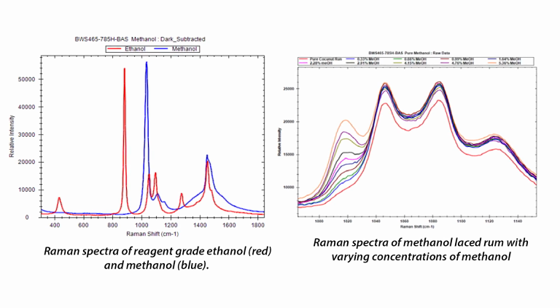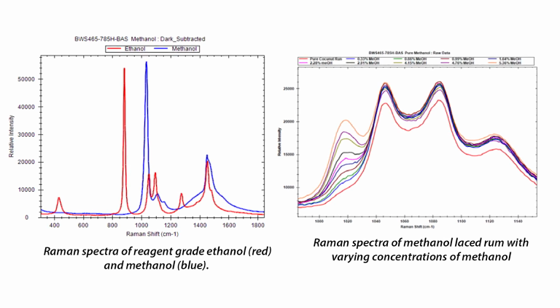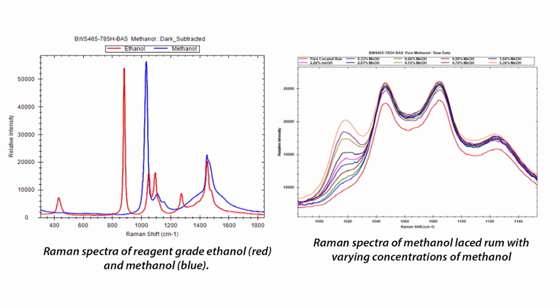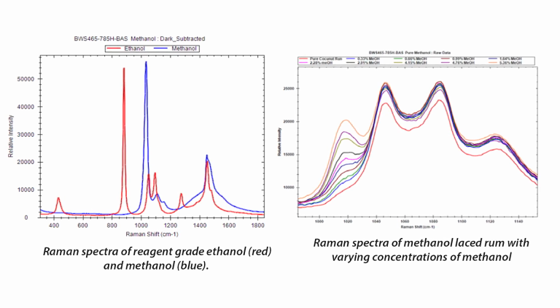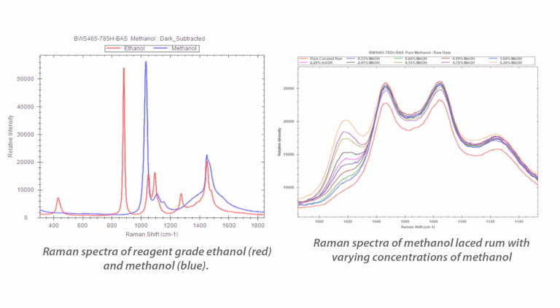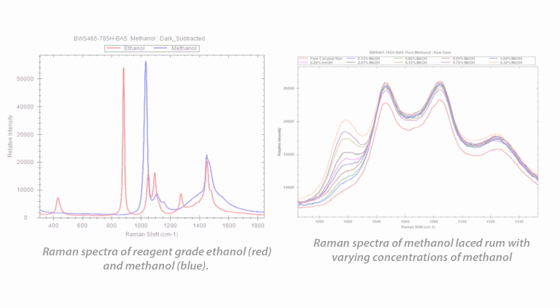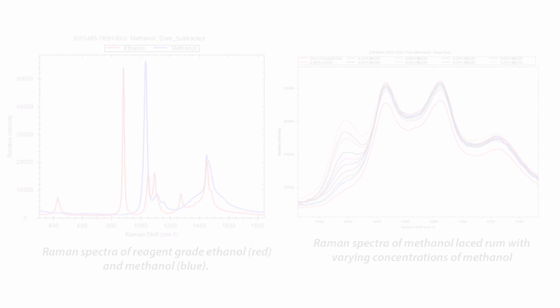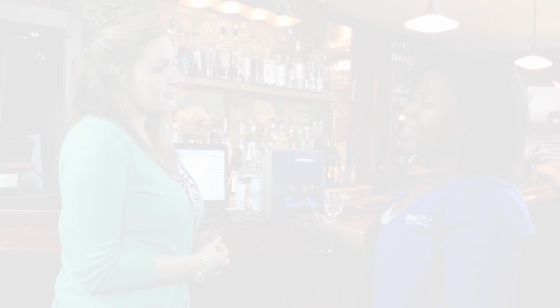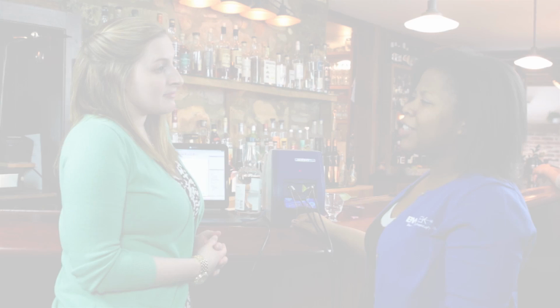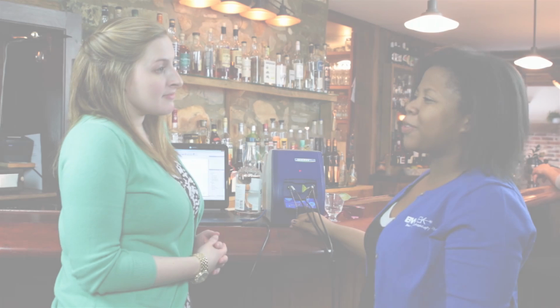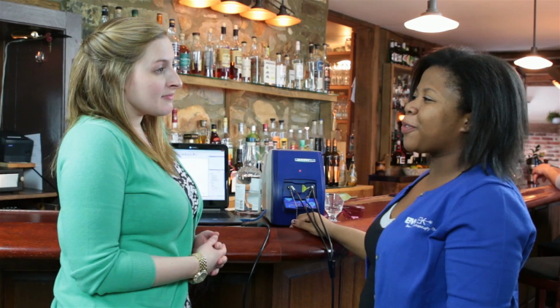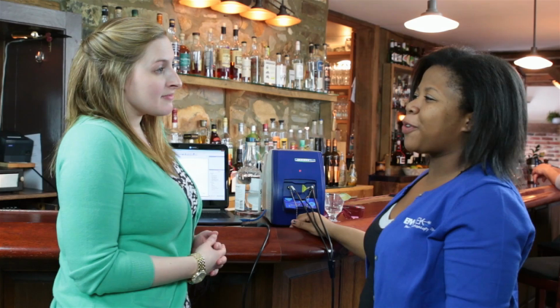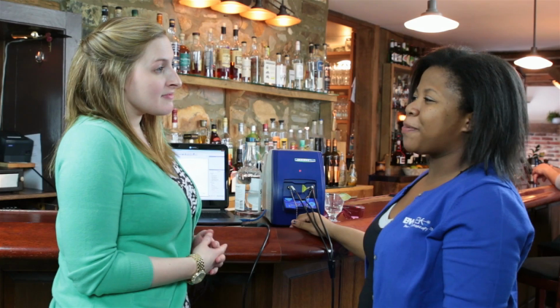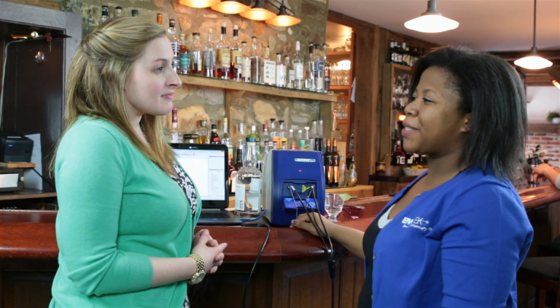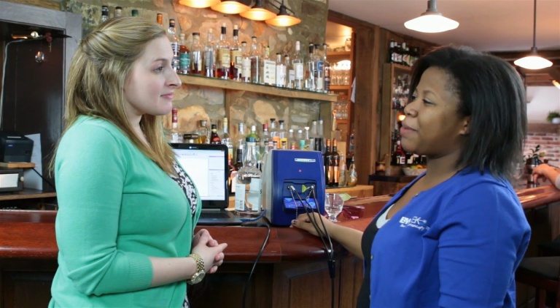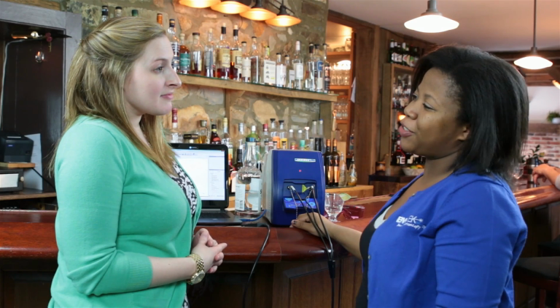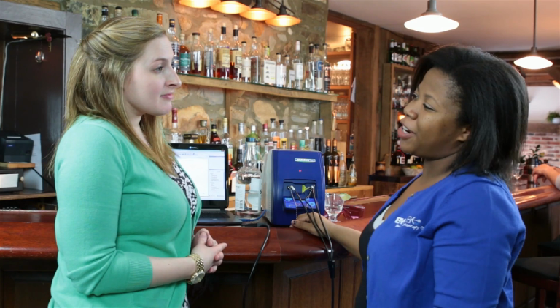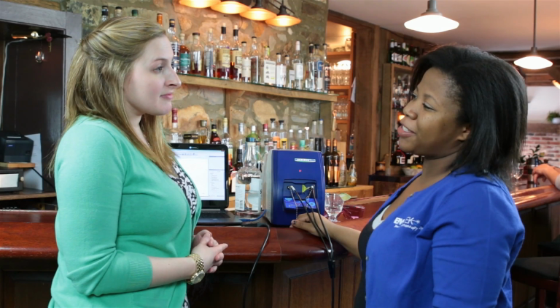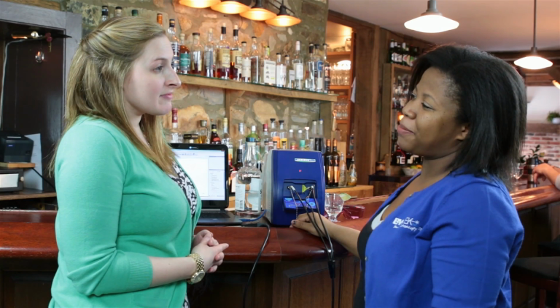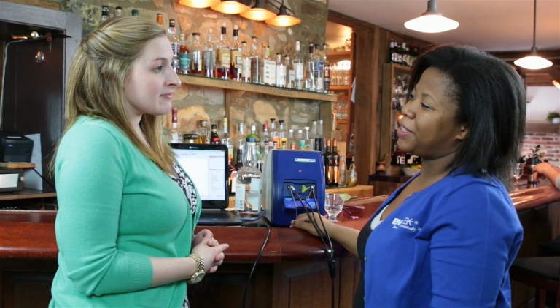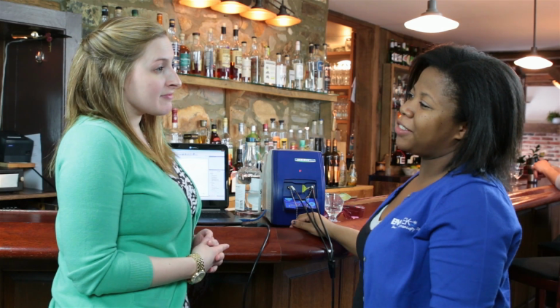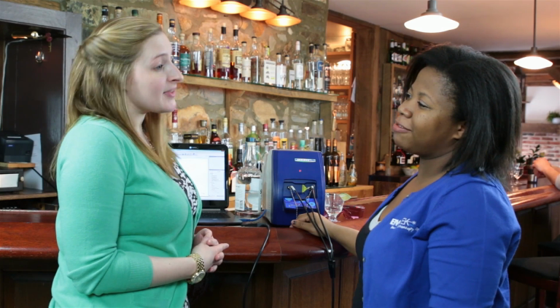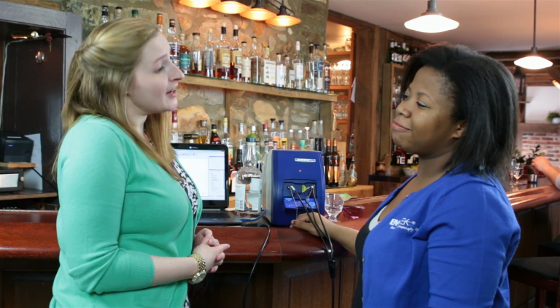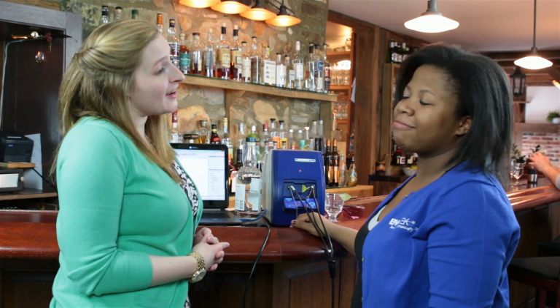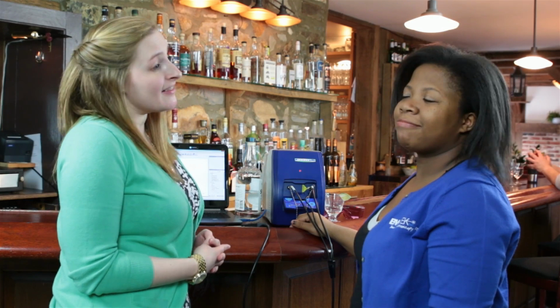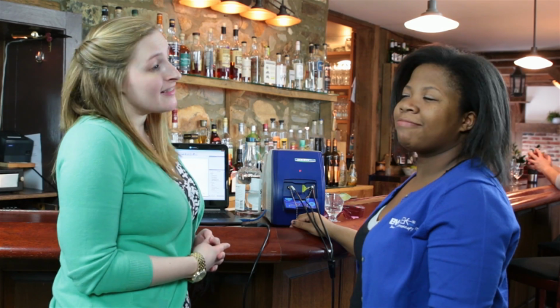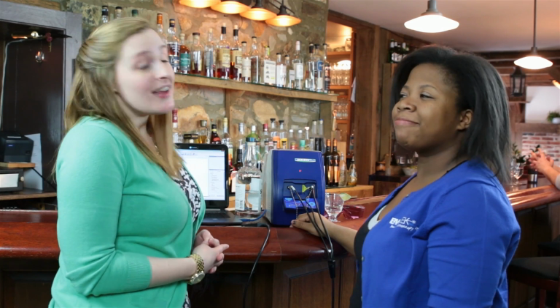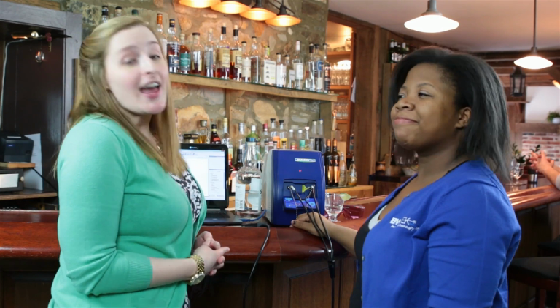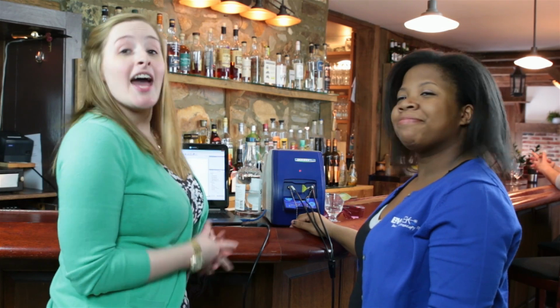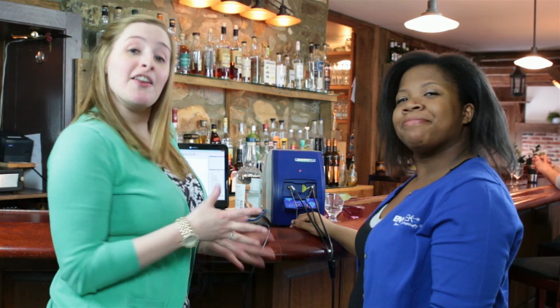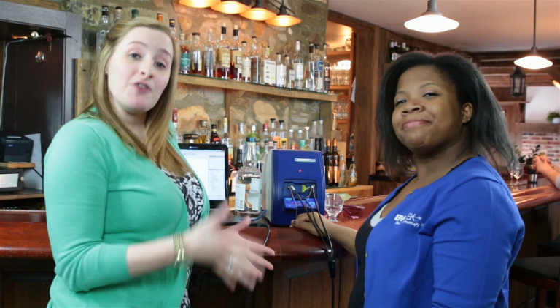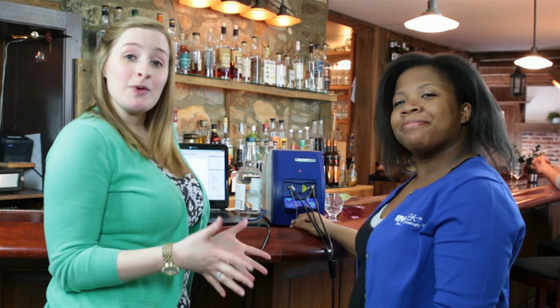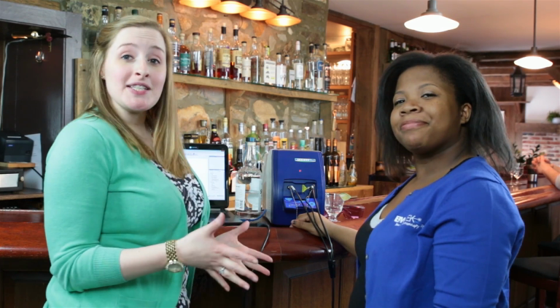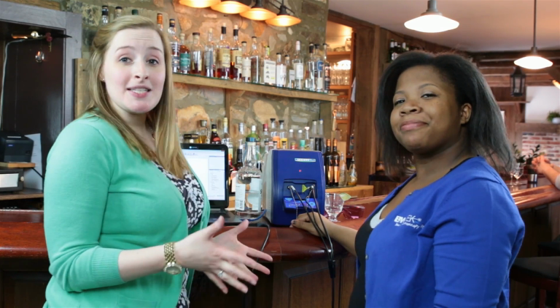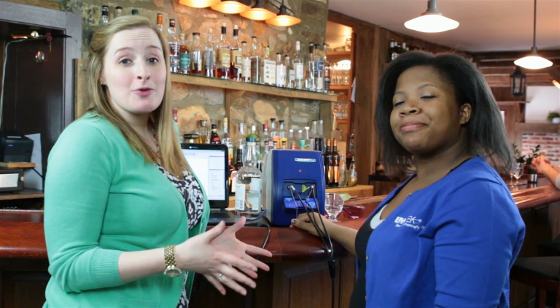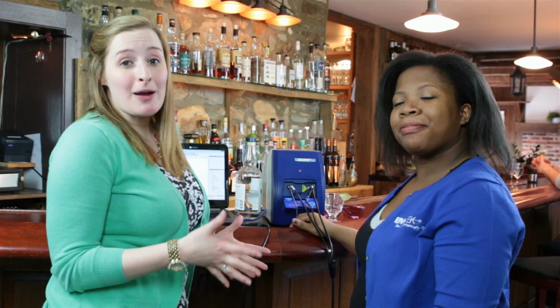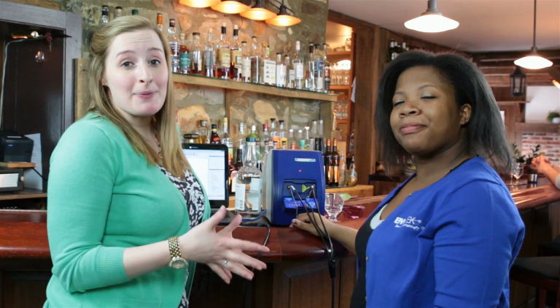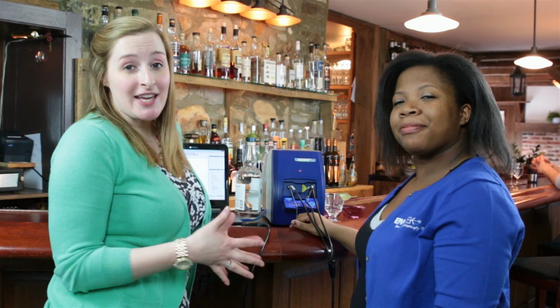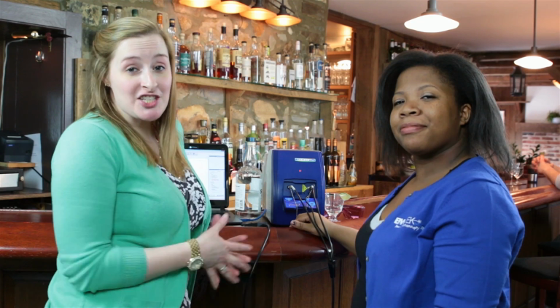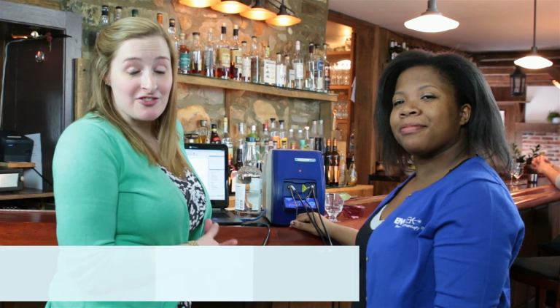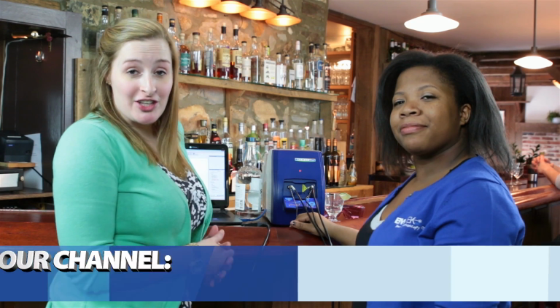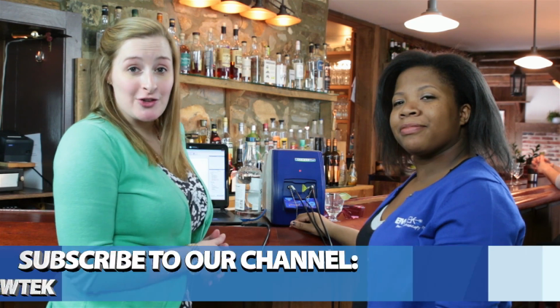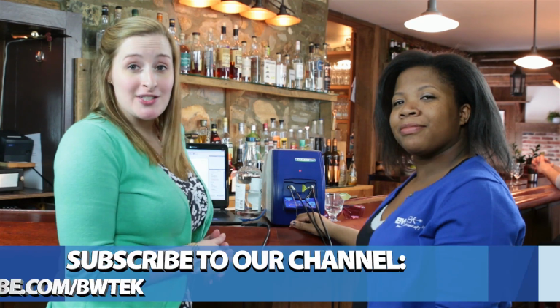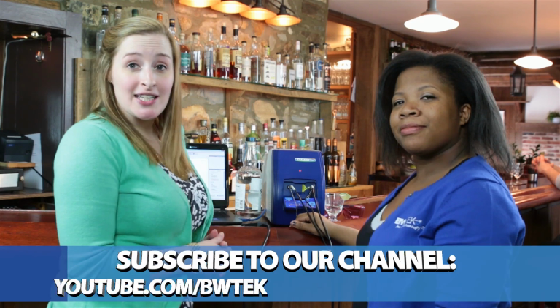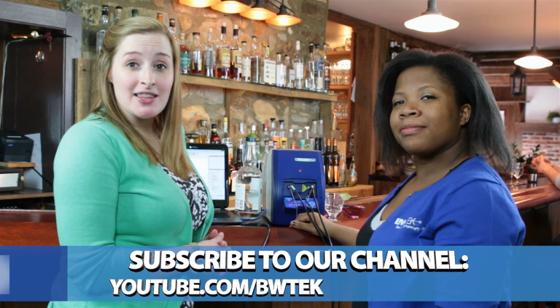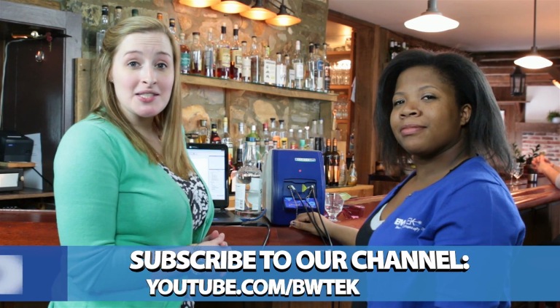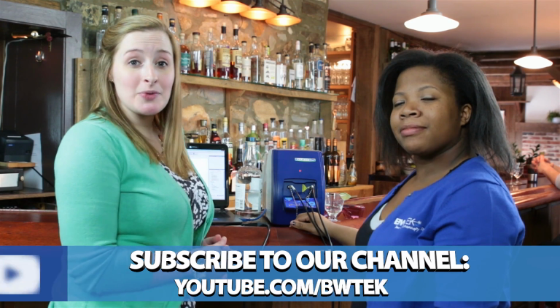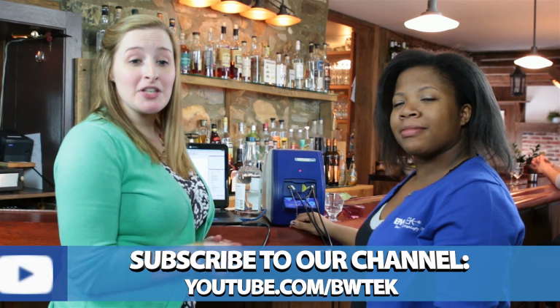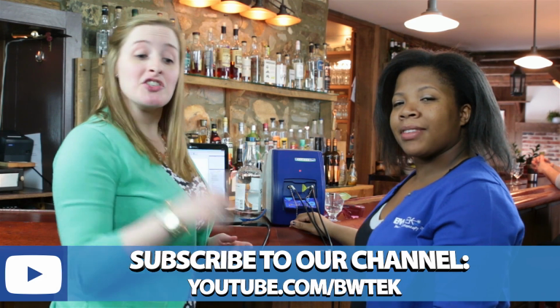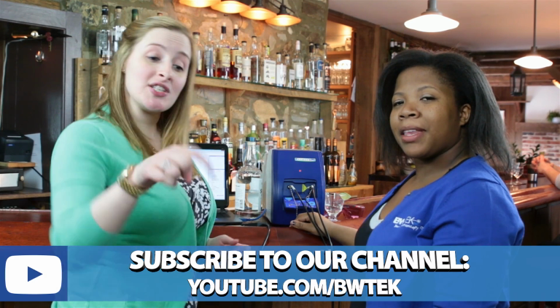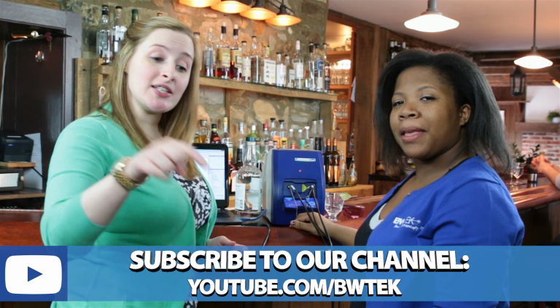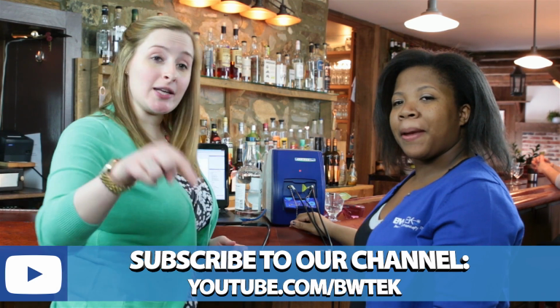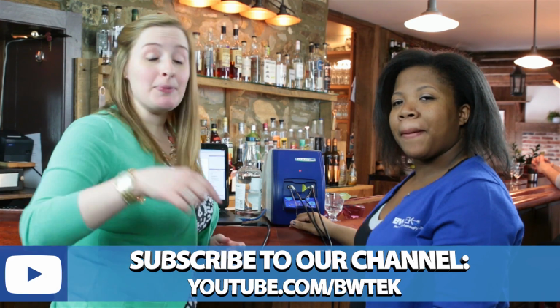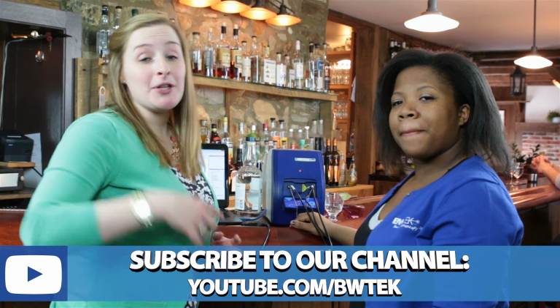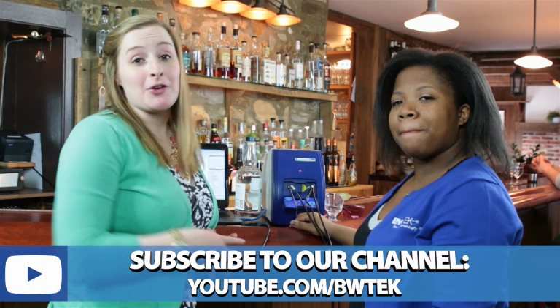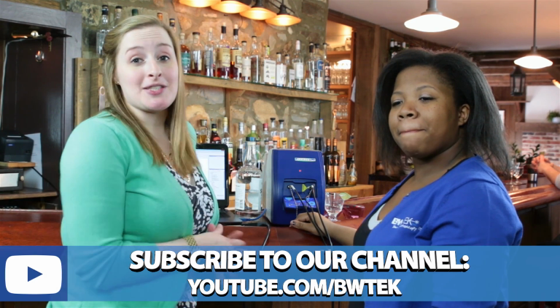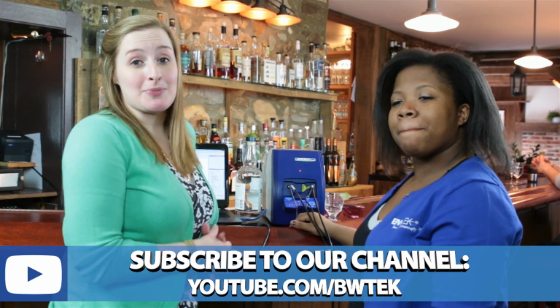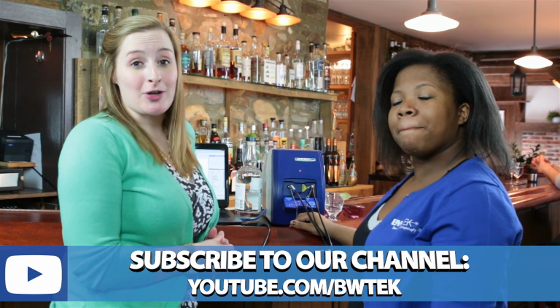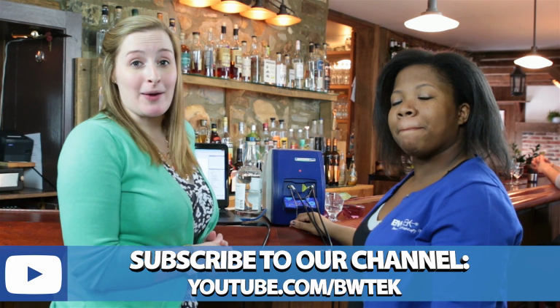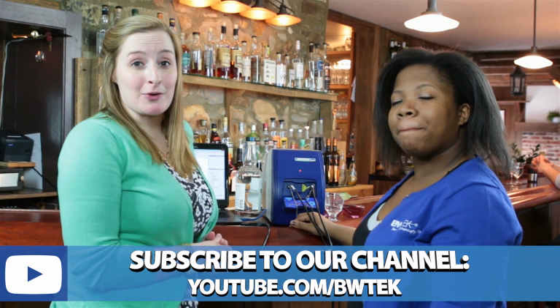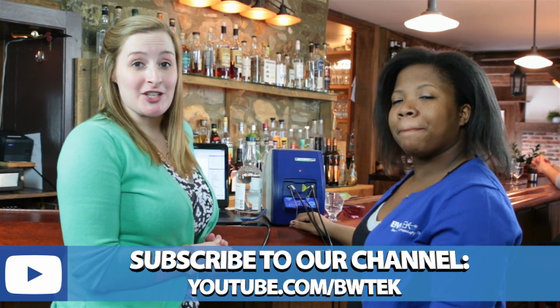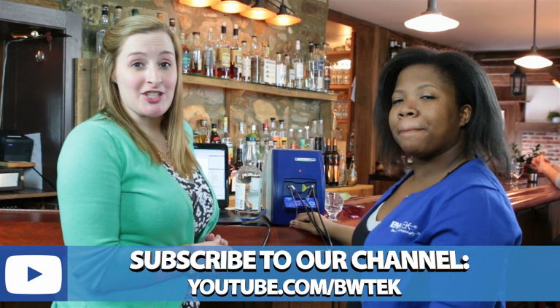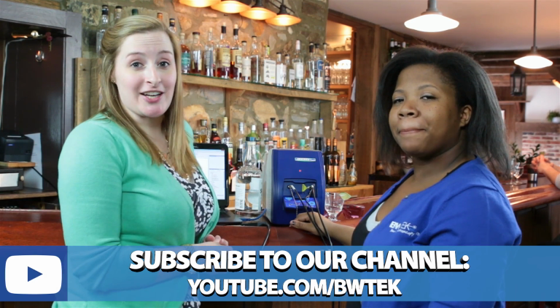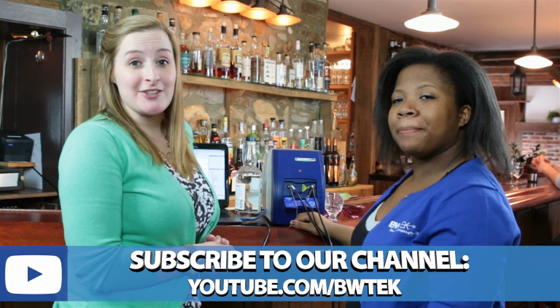That's an interesting use for Raman spectroscopy. If you want to see more application videos like this one, just click below to subscribe to our channel.